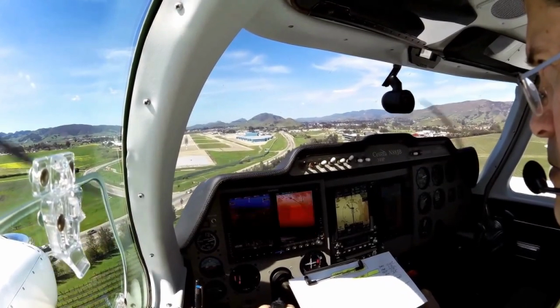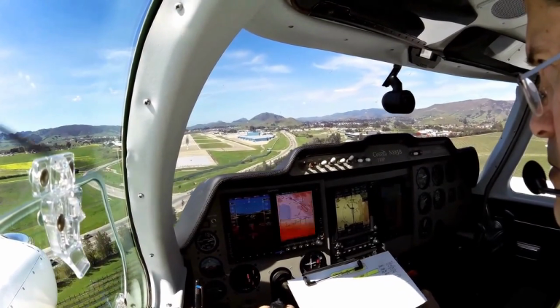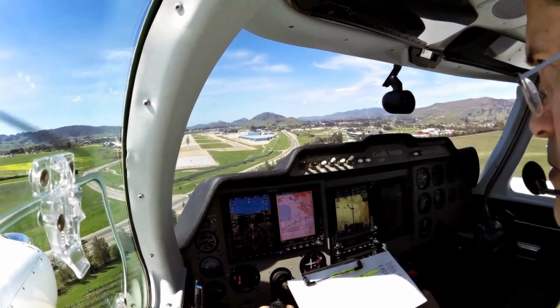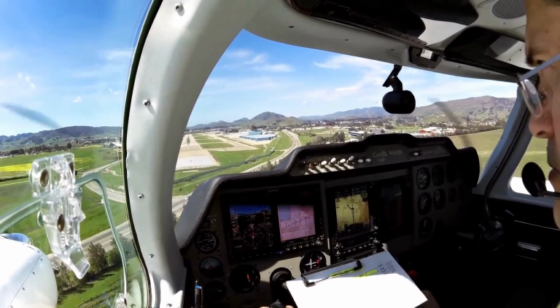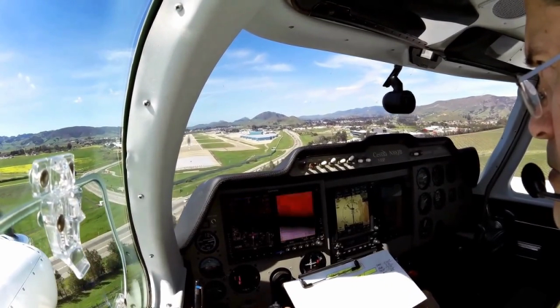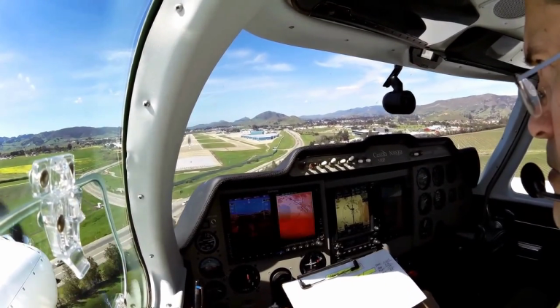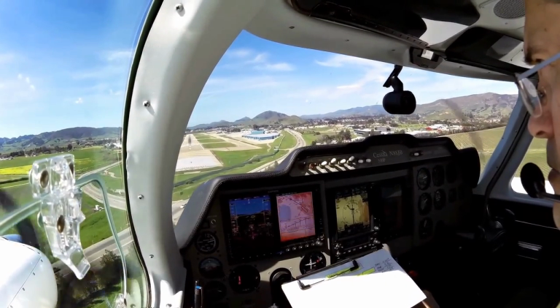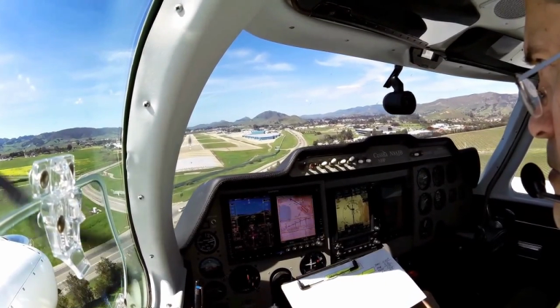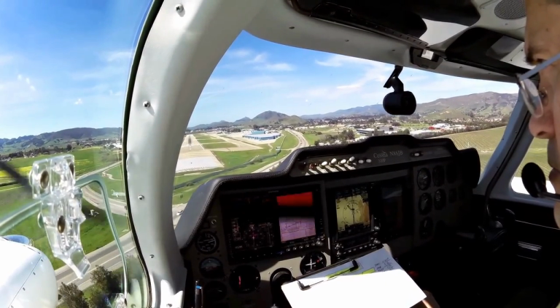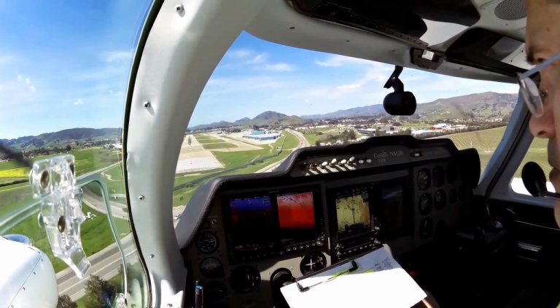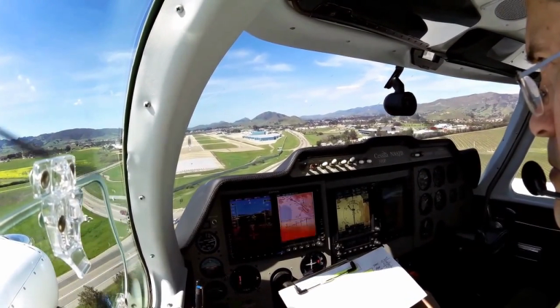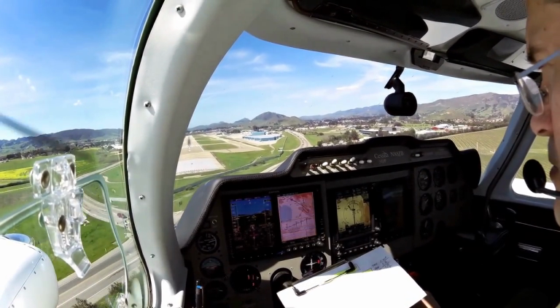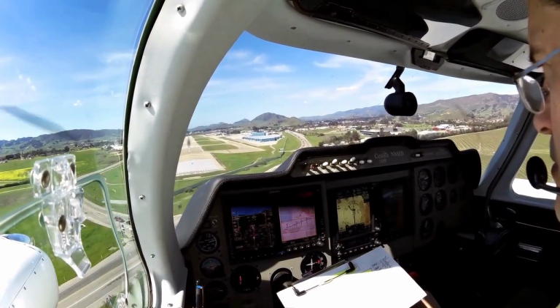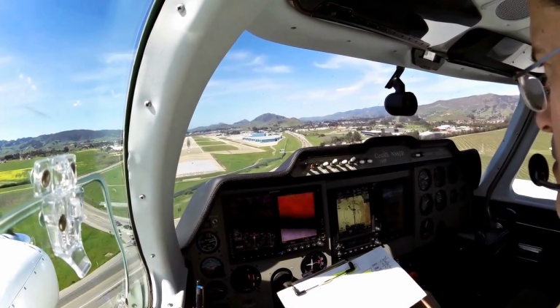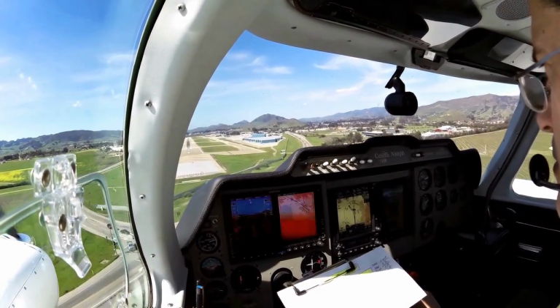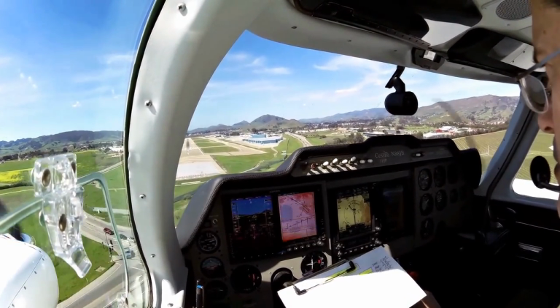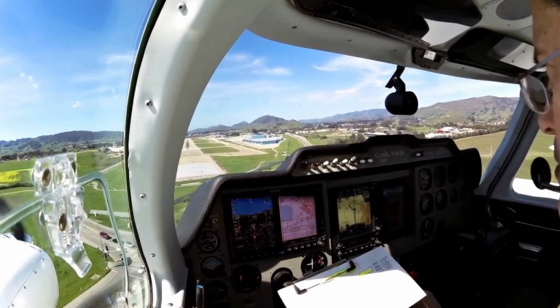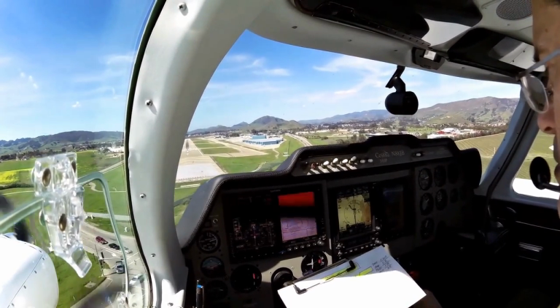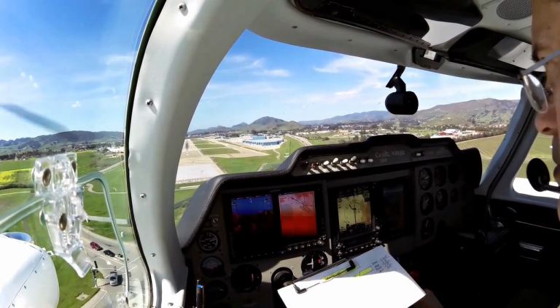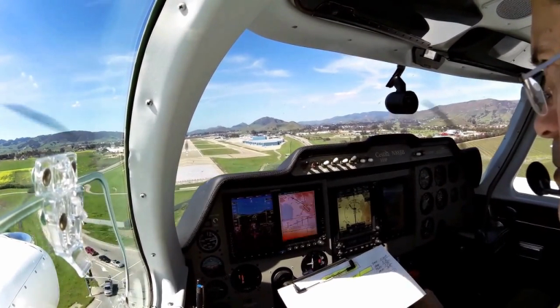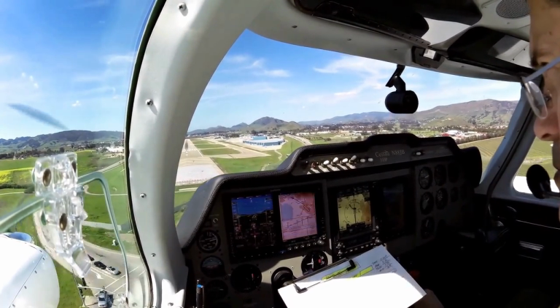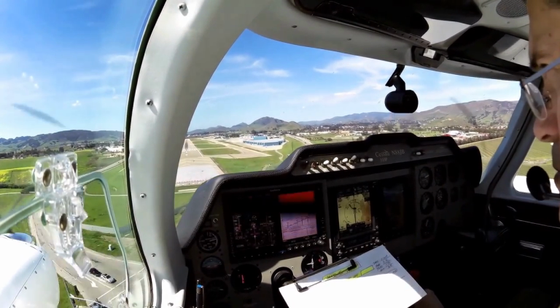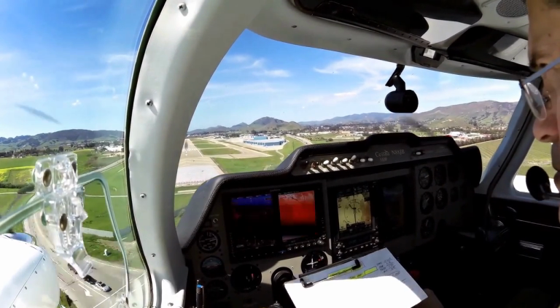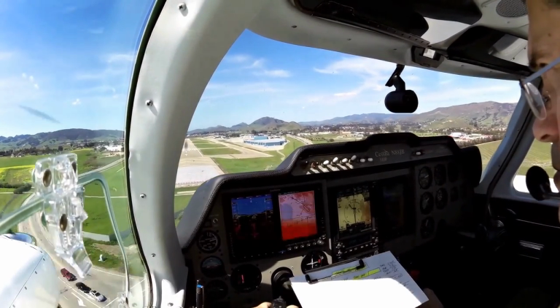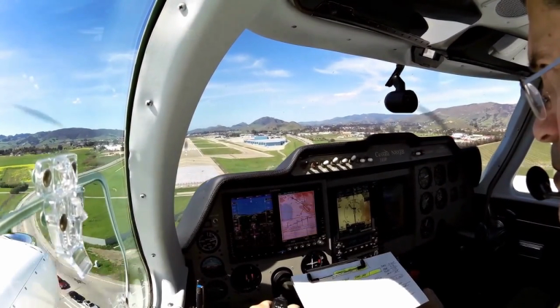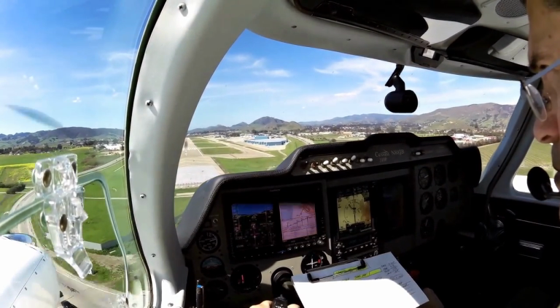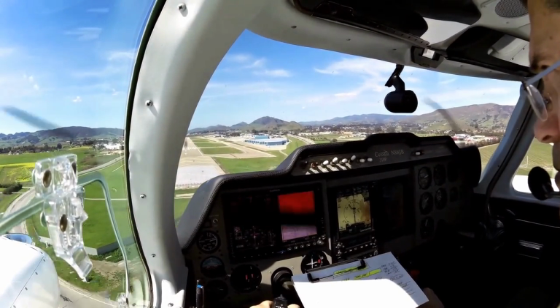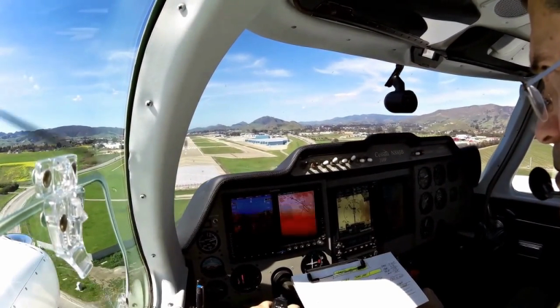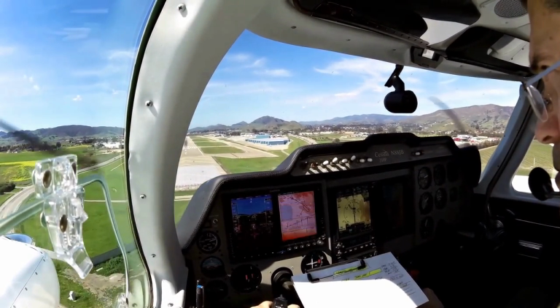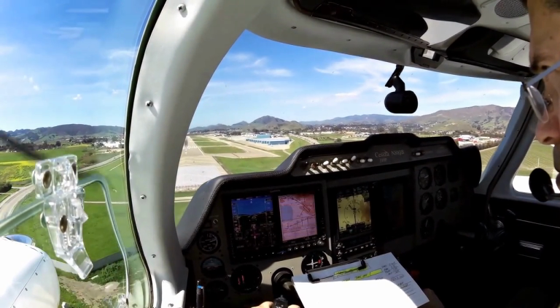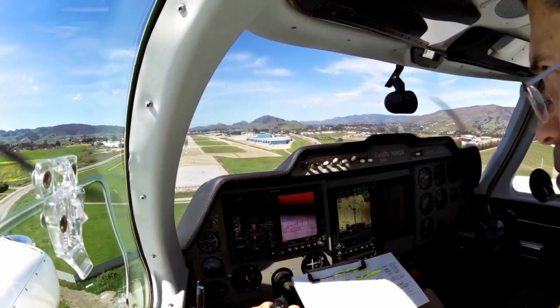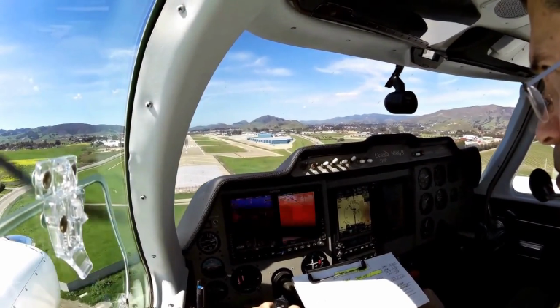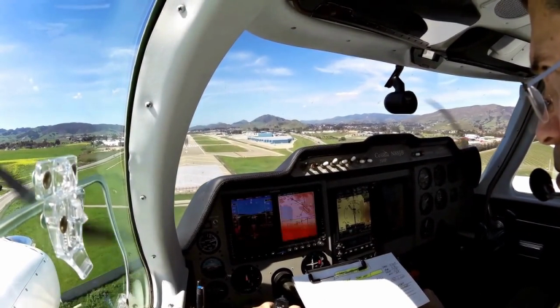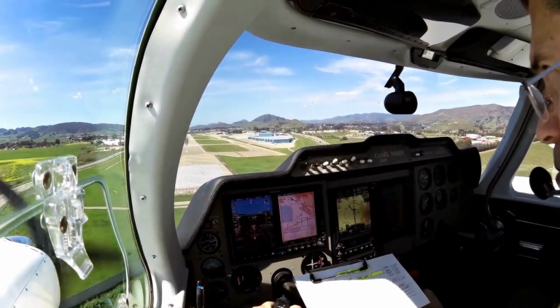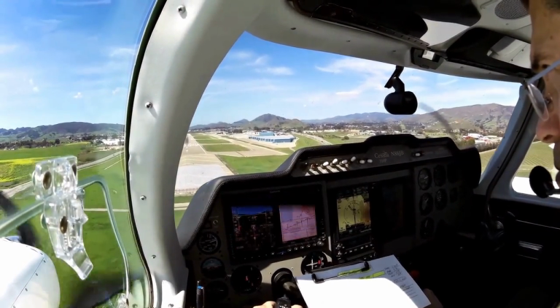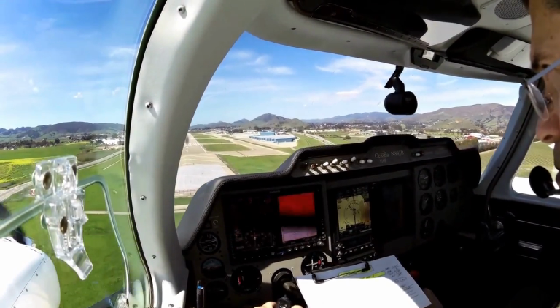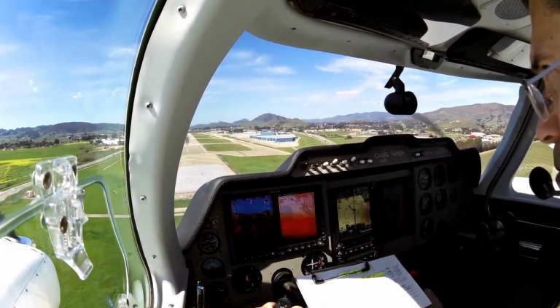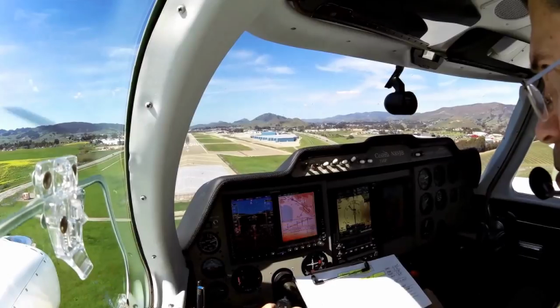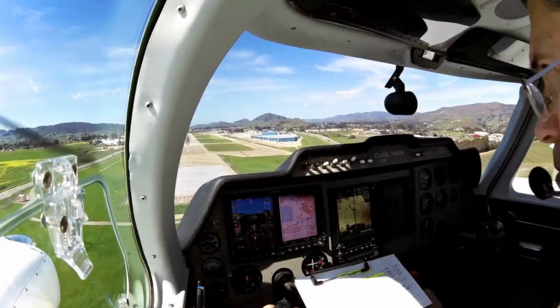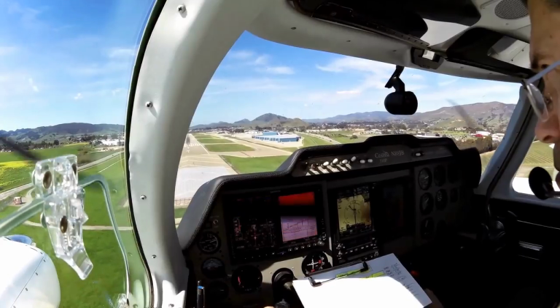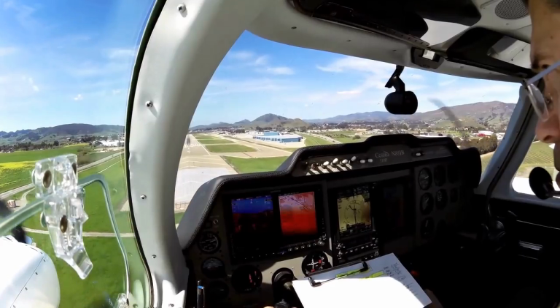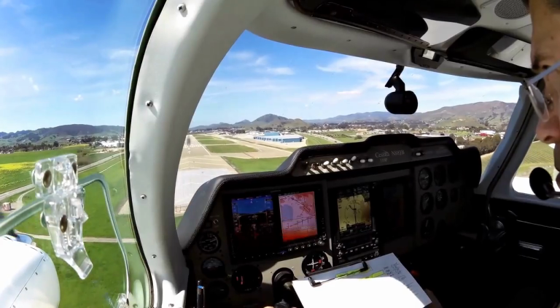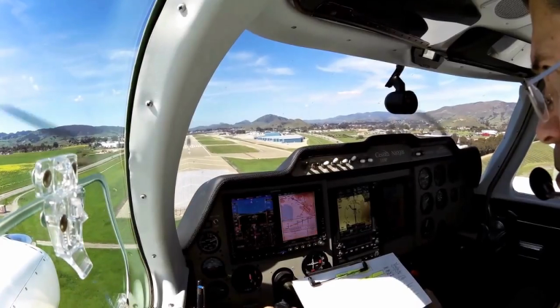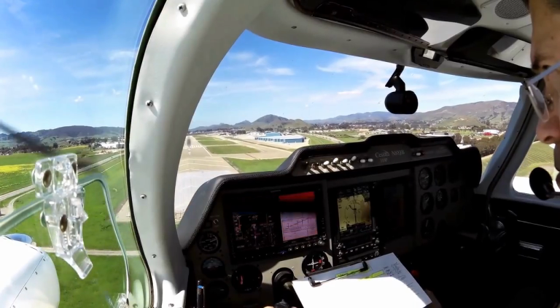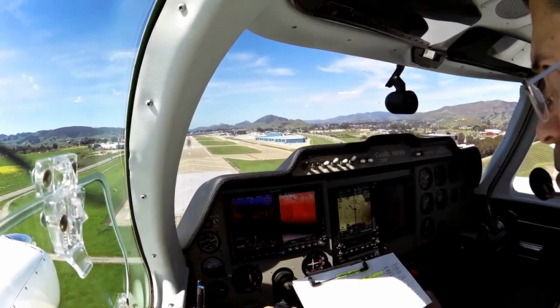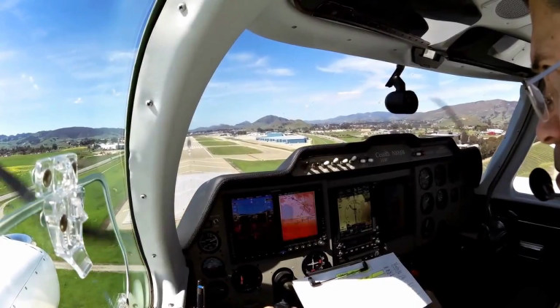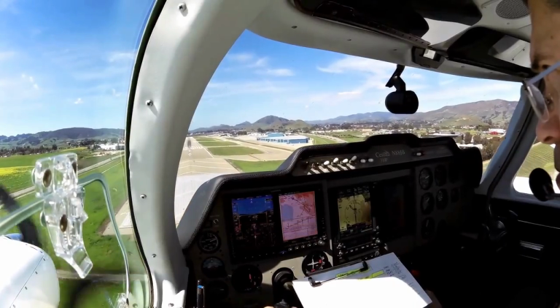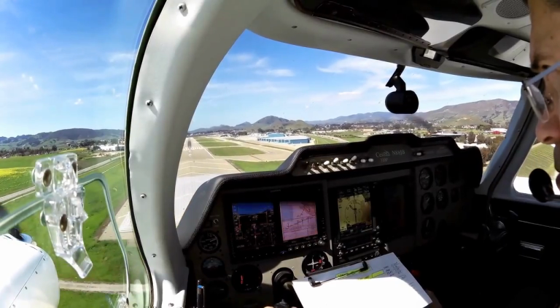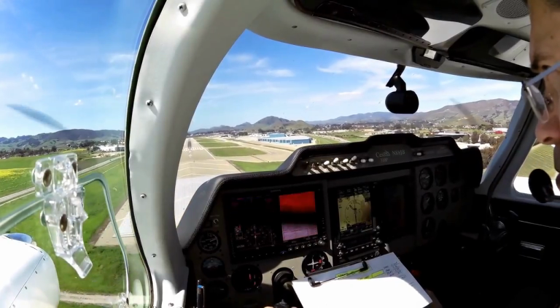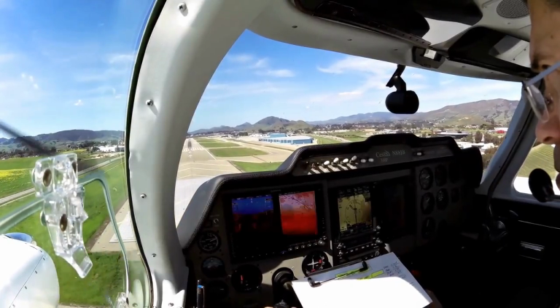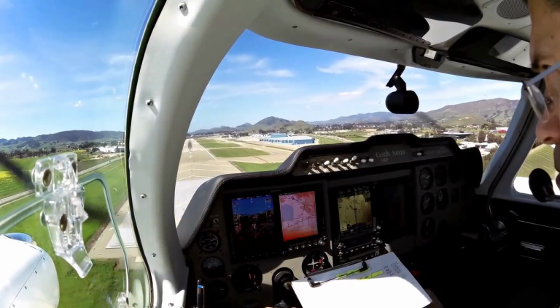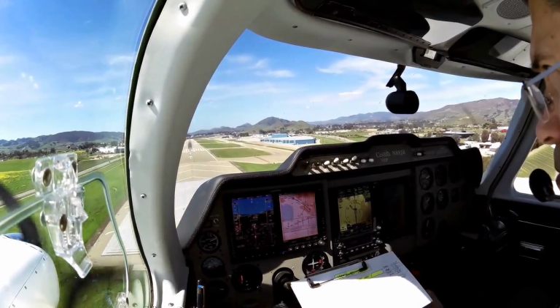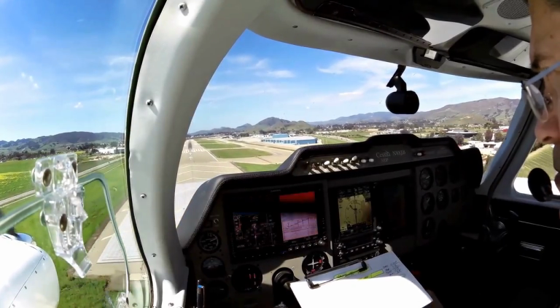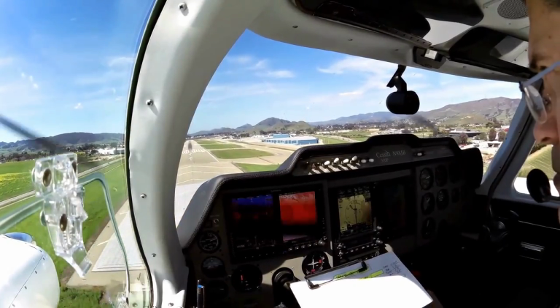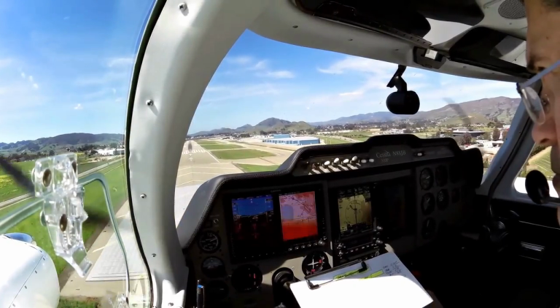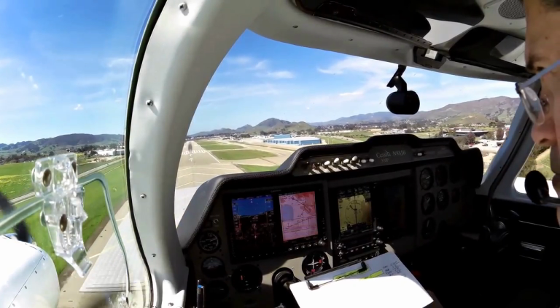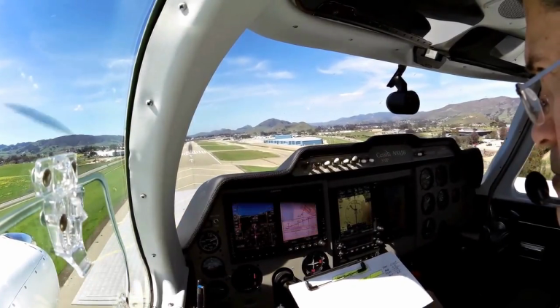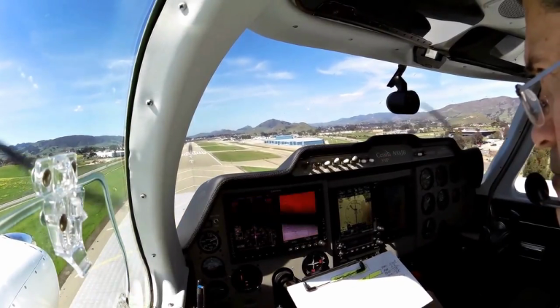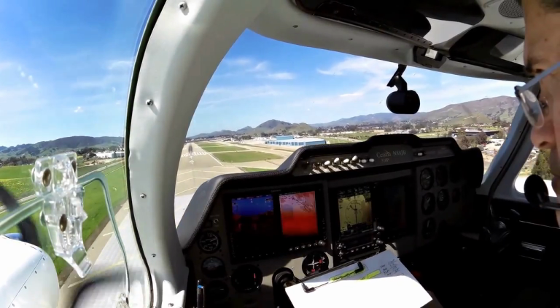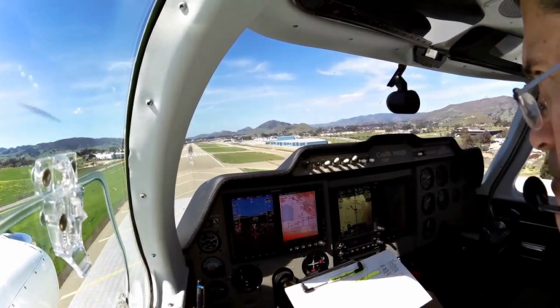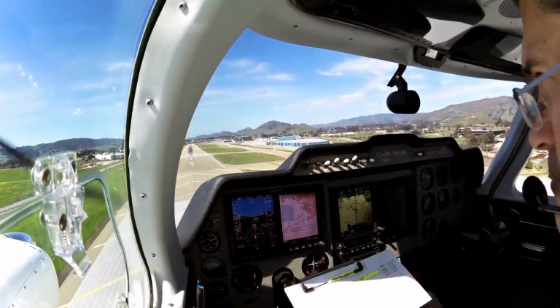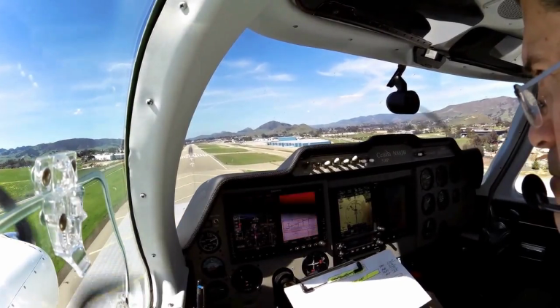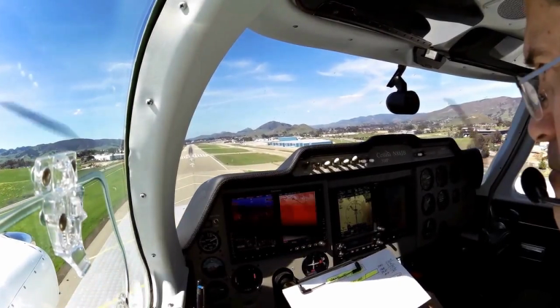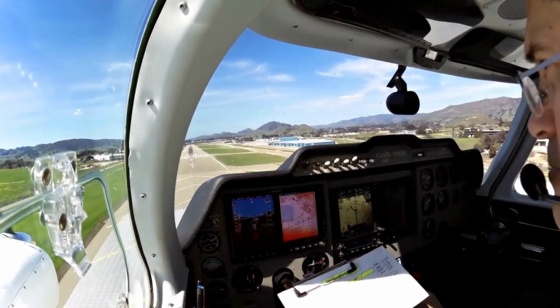Cherokee, Cherokee 90 Sierra, contact ground 121.6. 121.6, Cherokee.